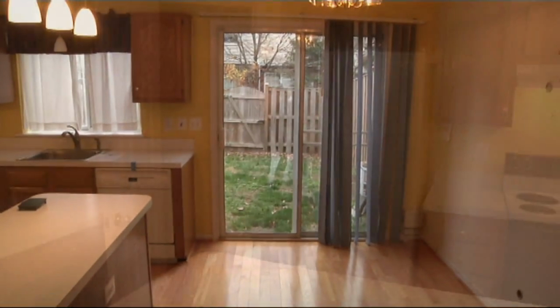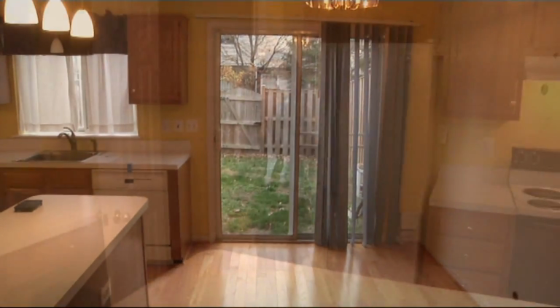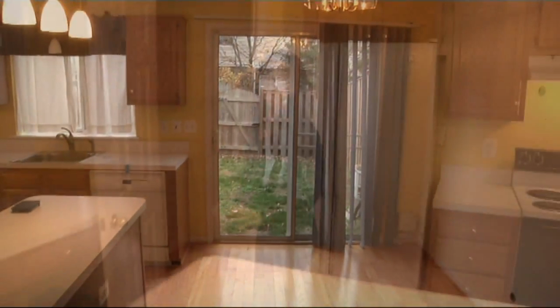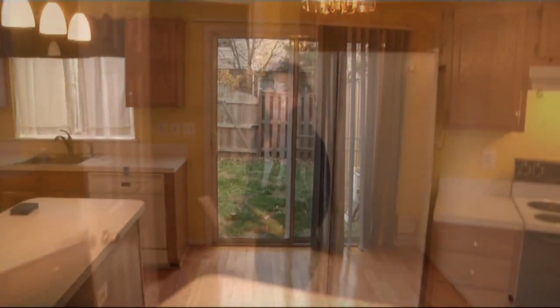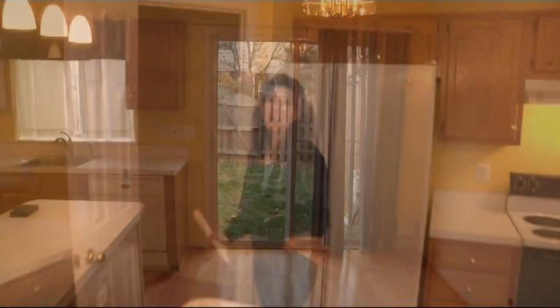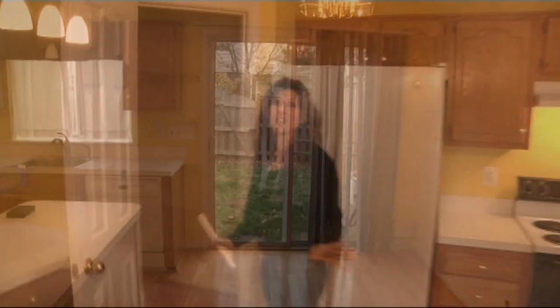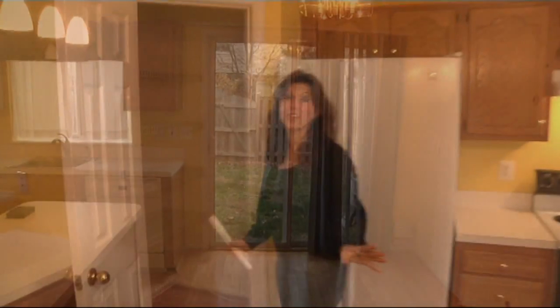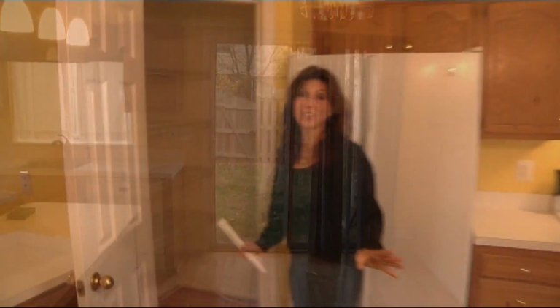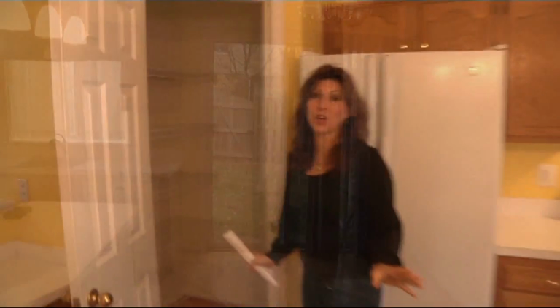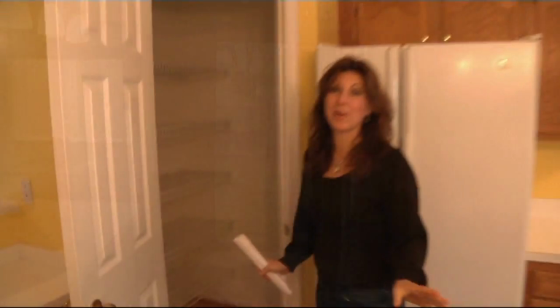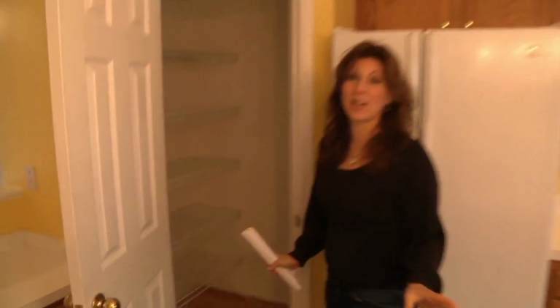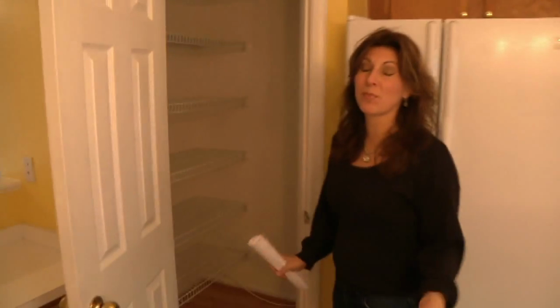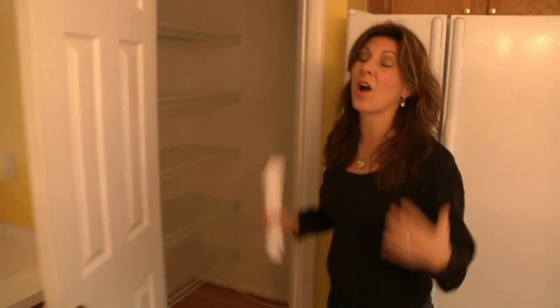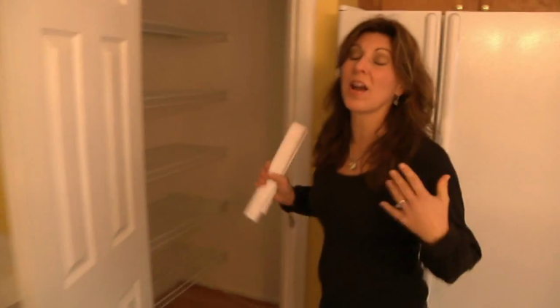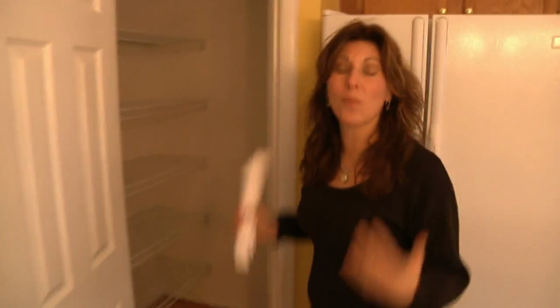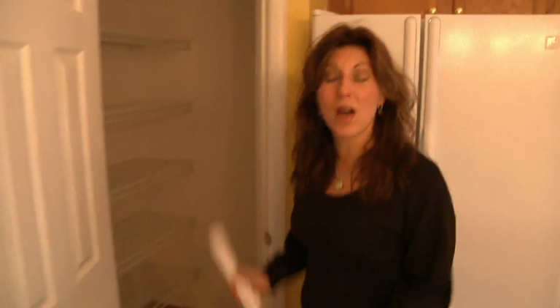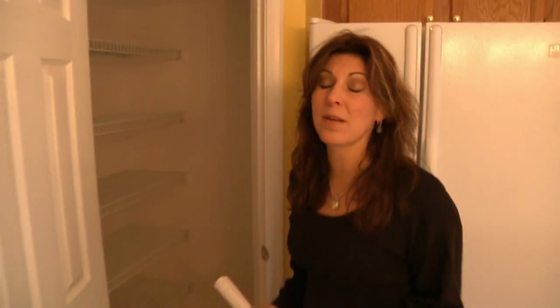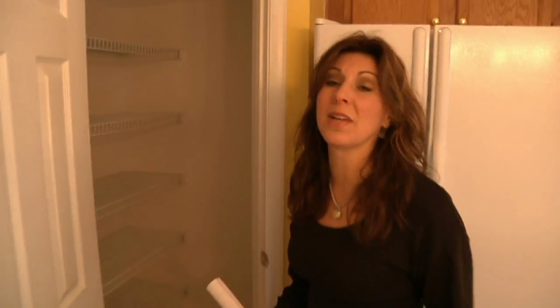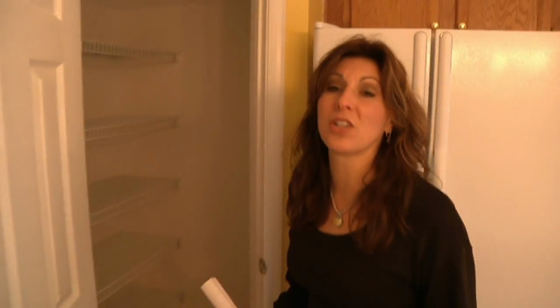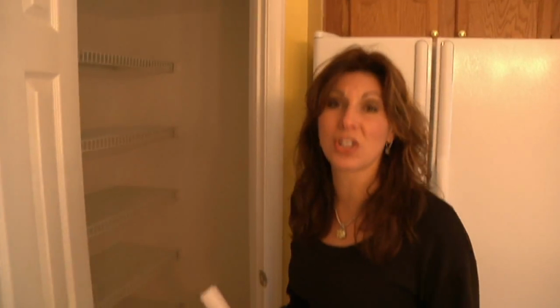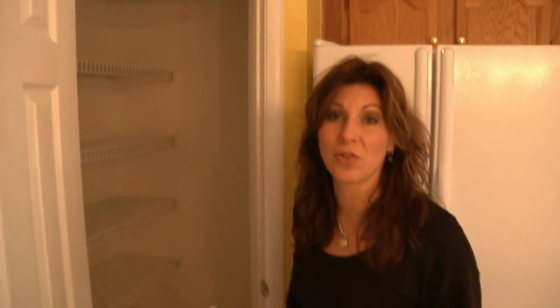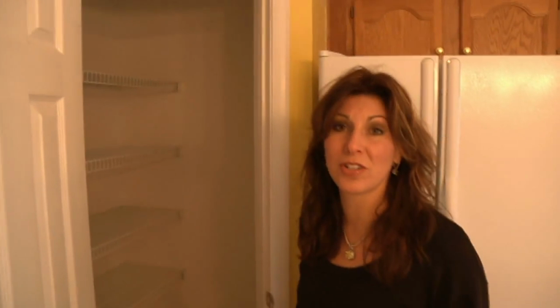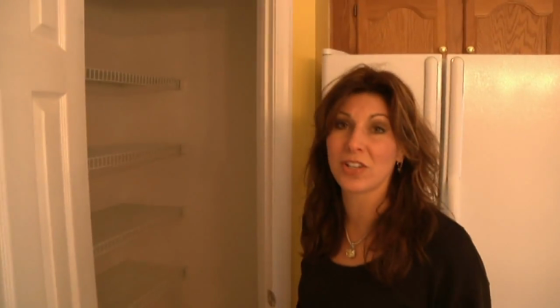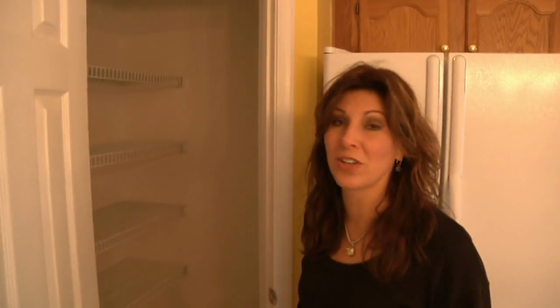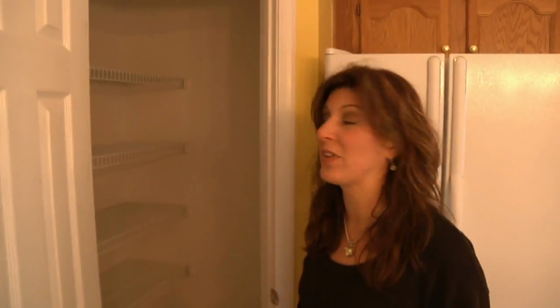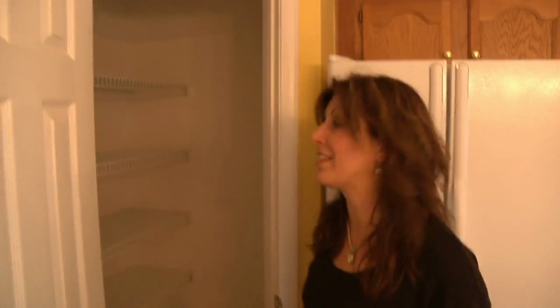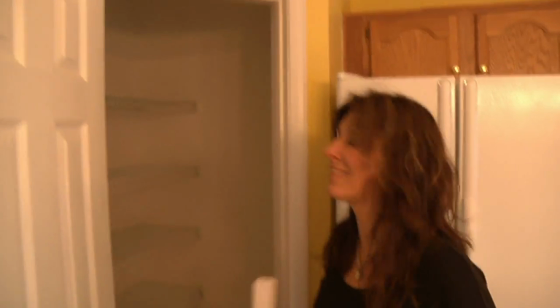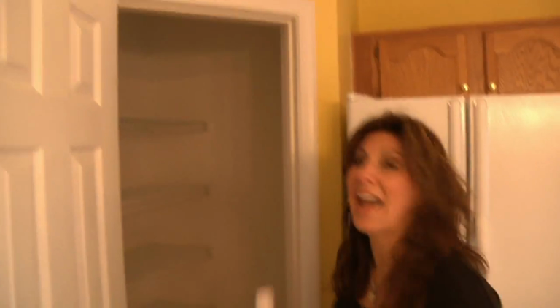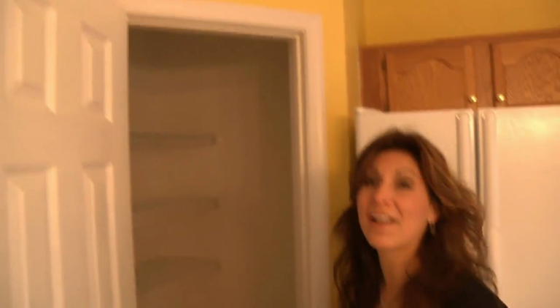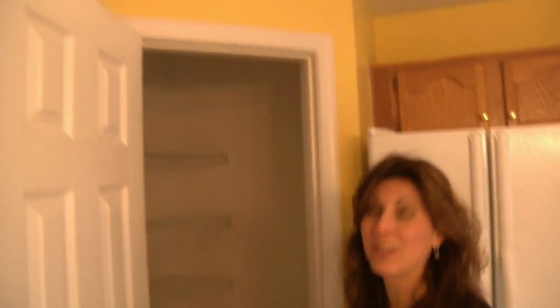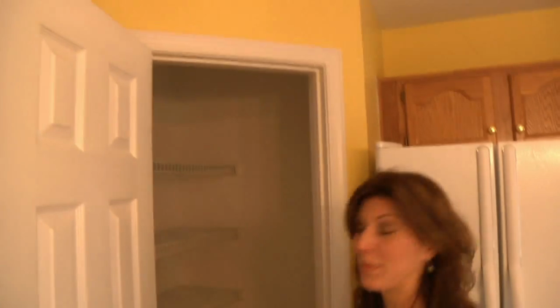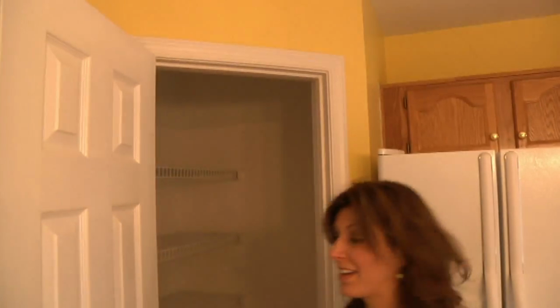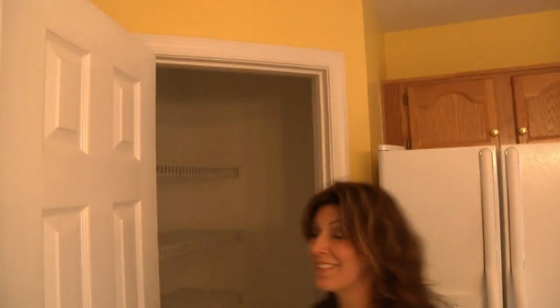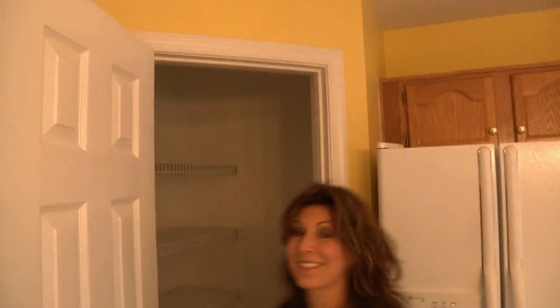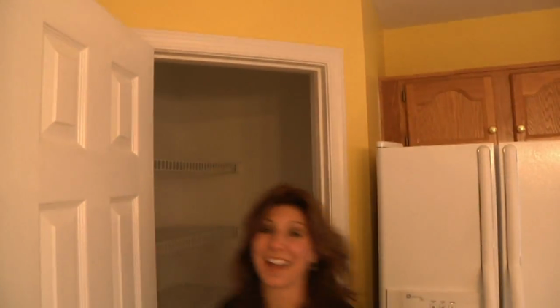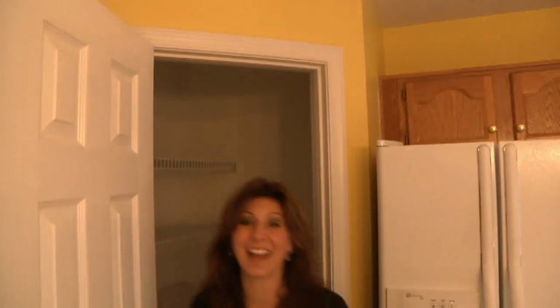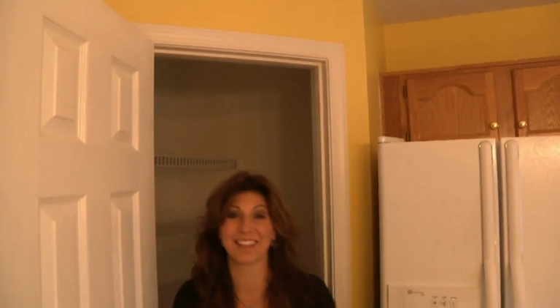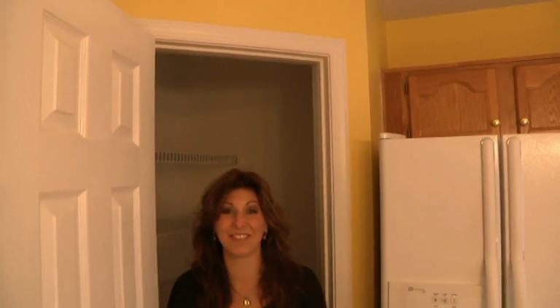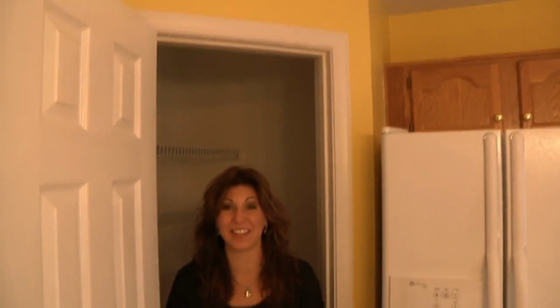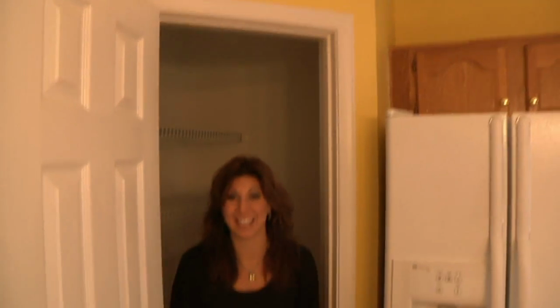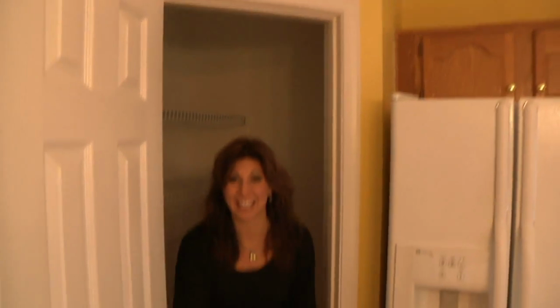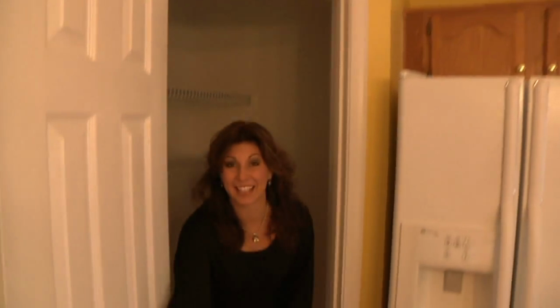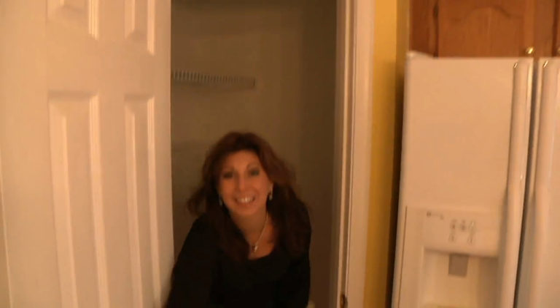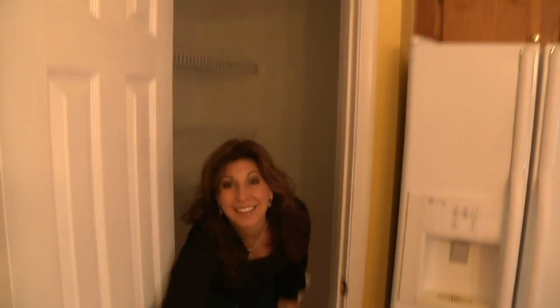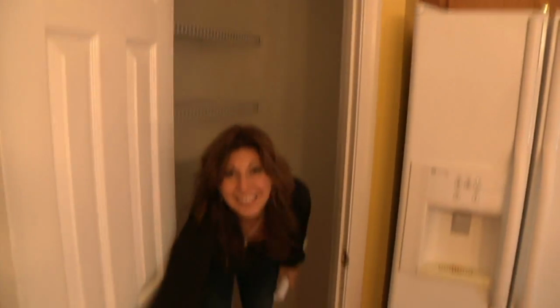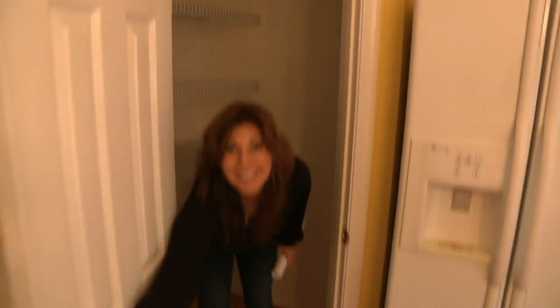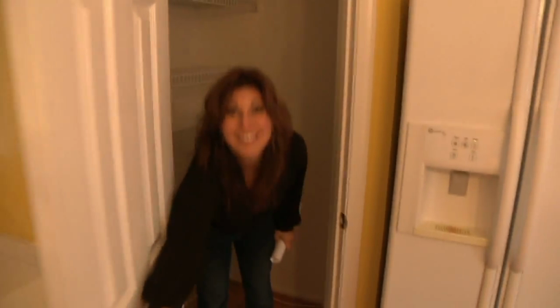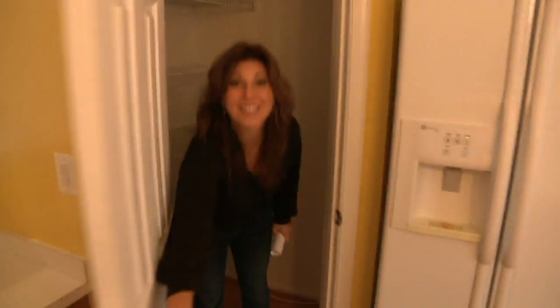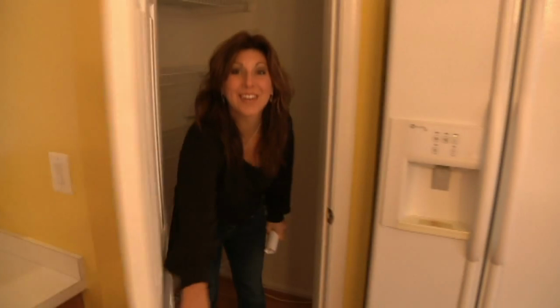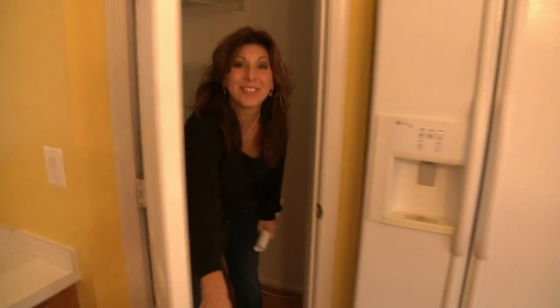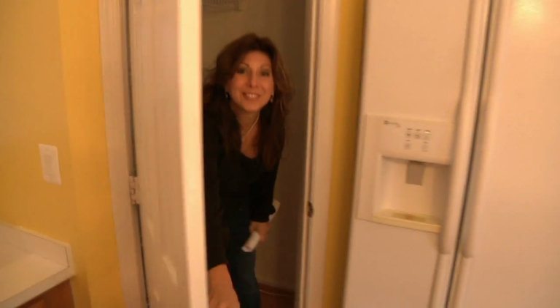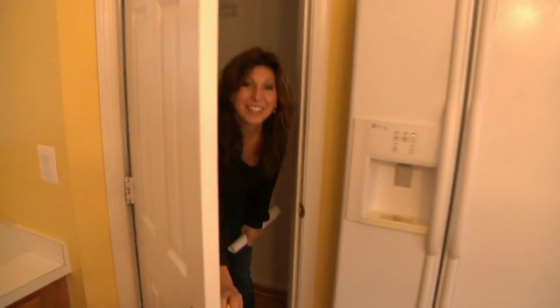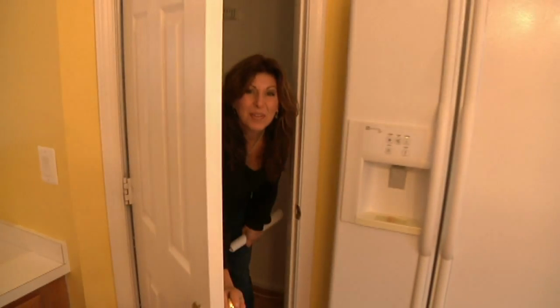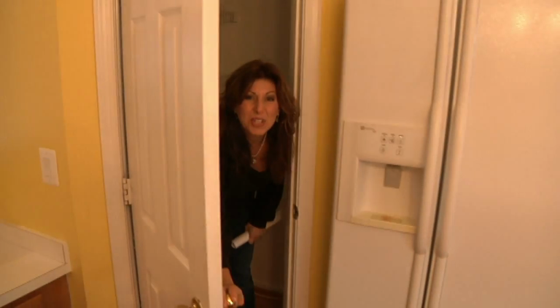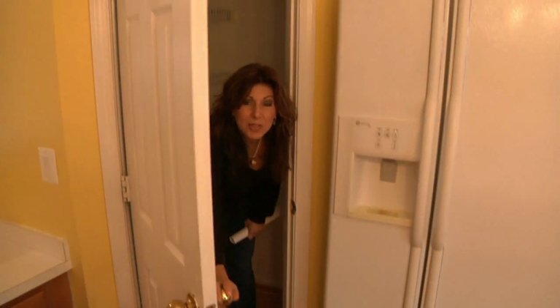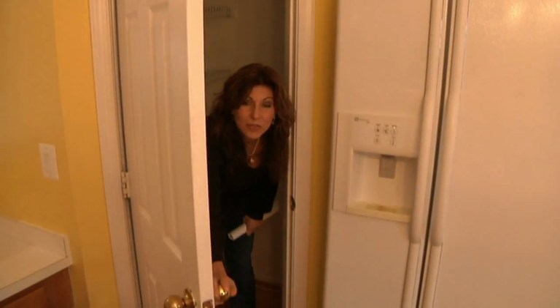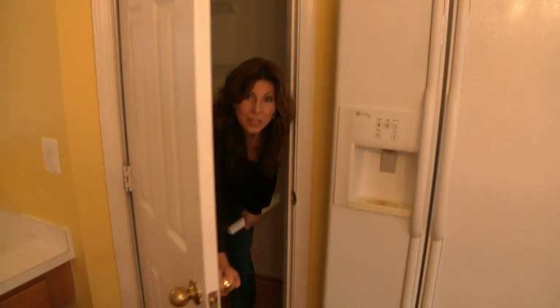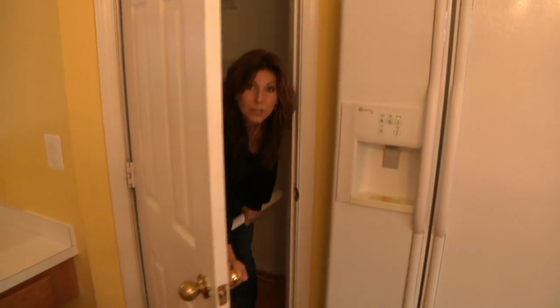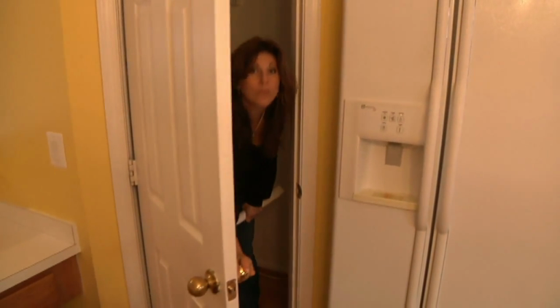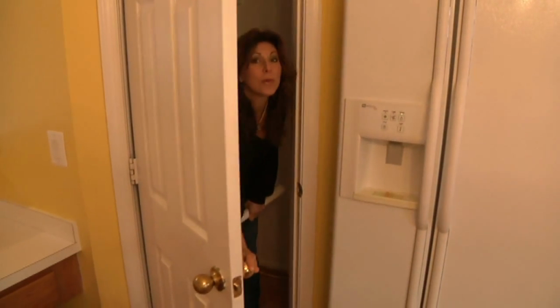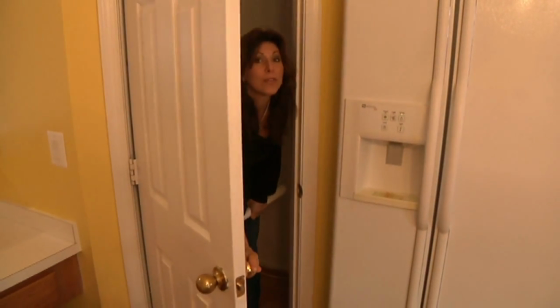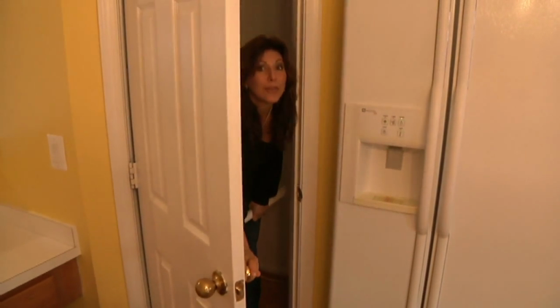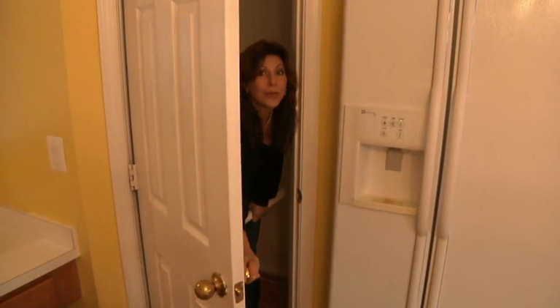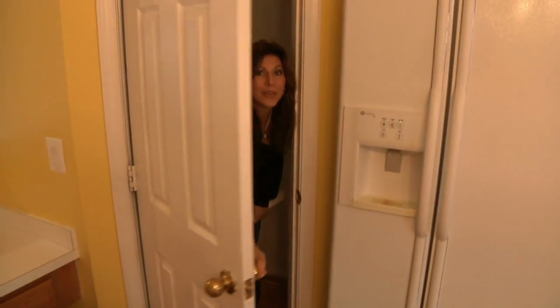The pantry is so big, Brian wanted me to show it to you. He's laughing because I can fit in it — I wish it was filled with food.